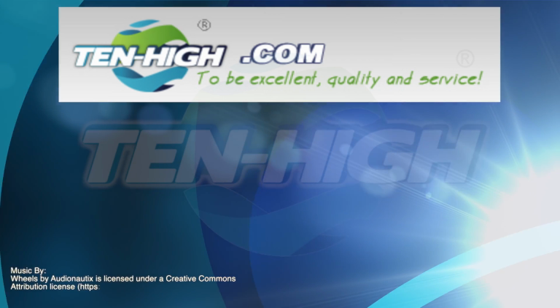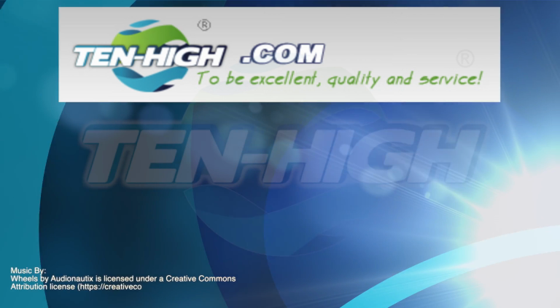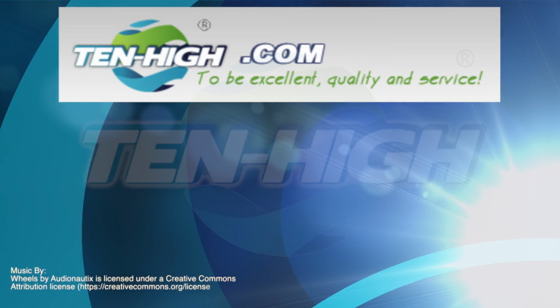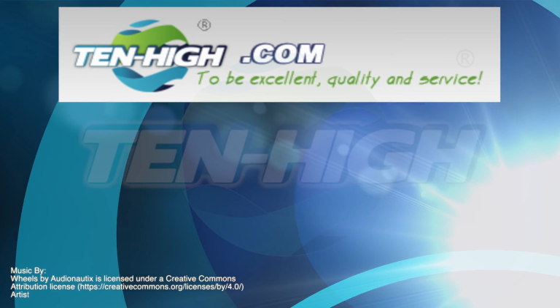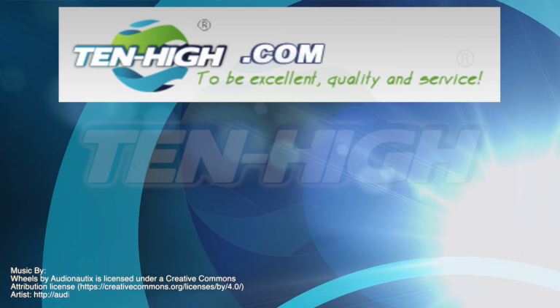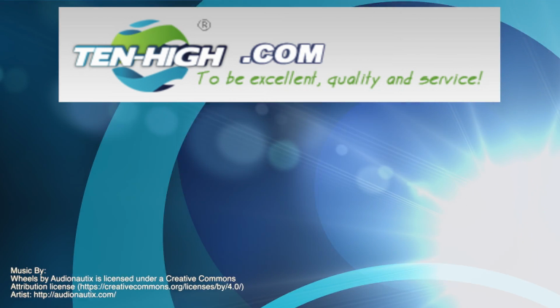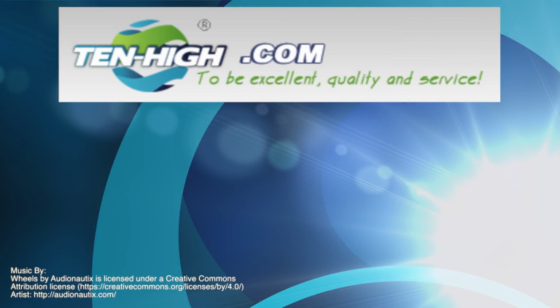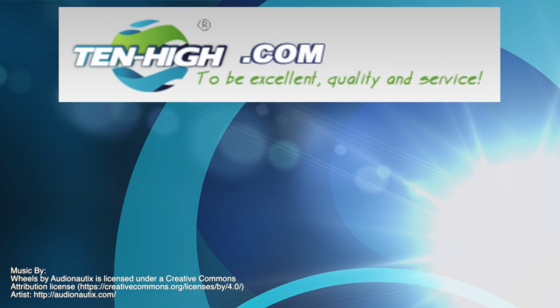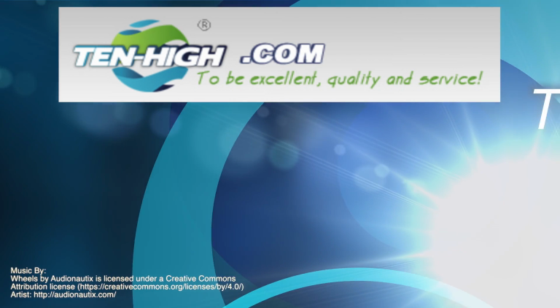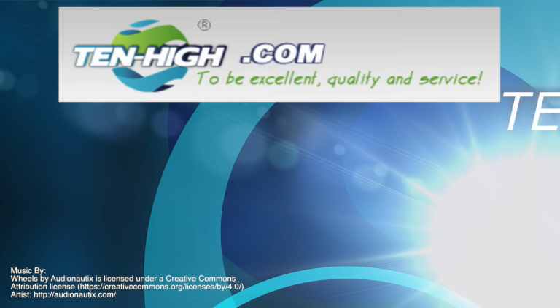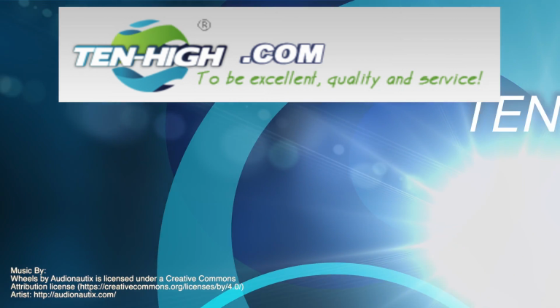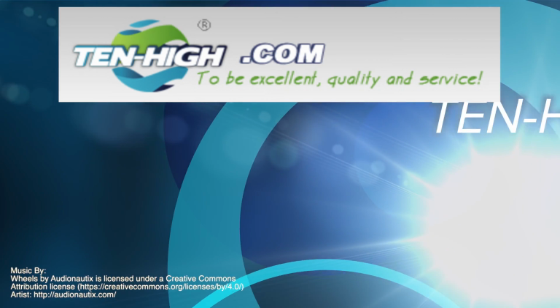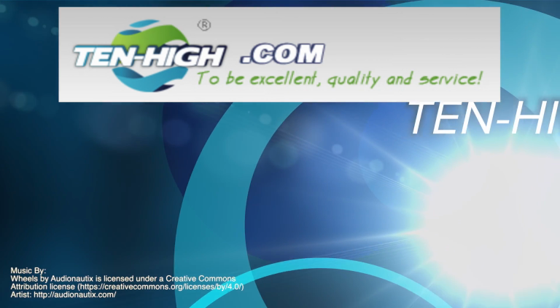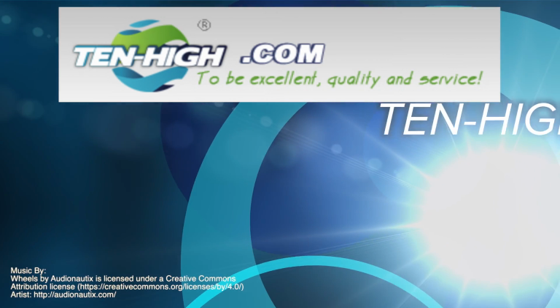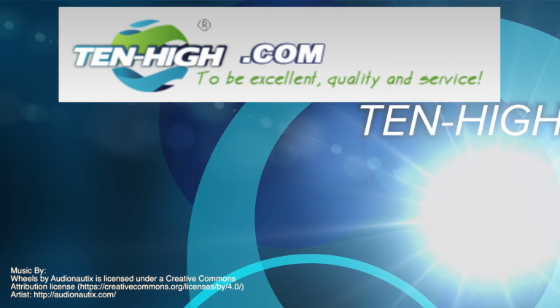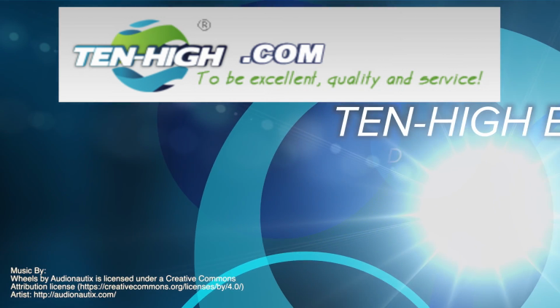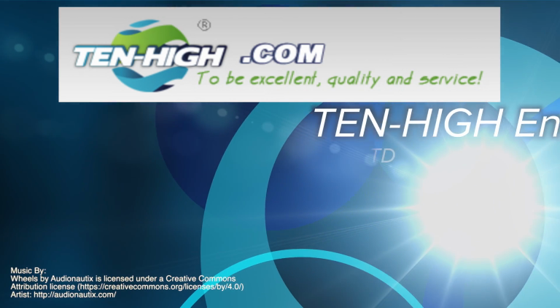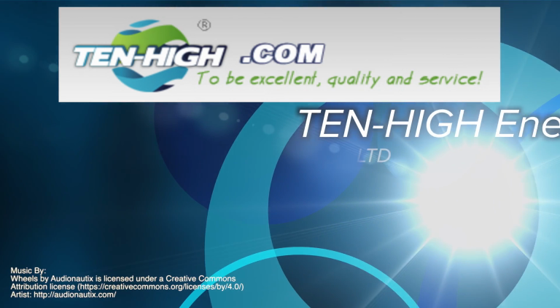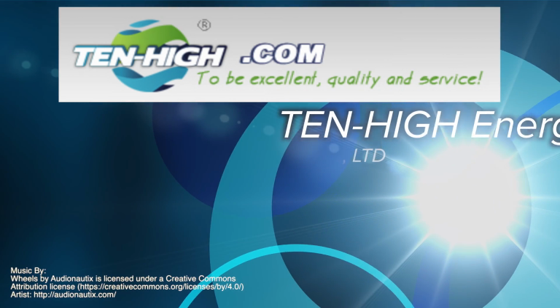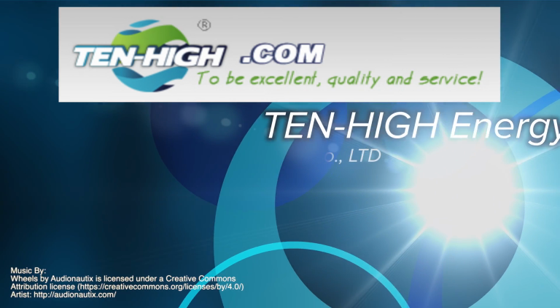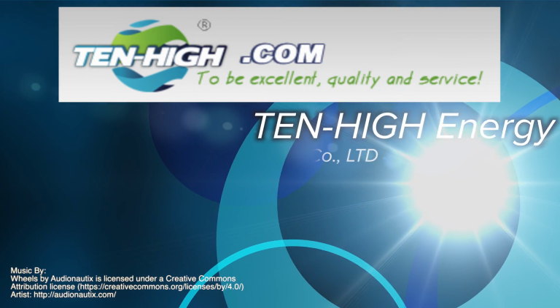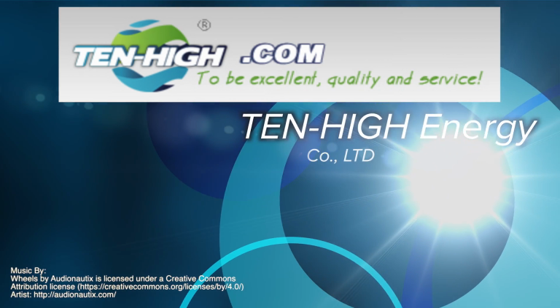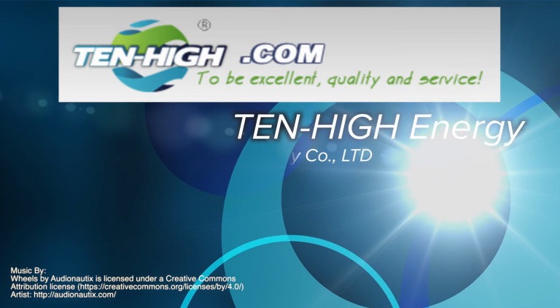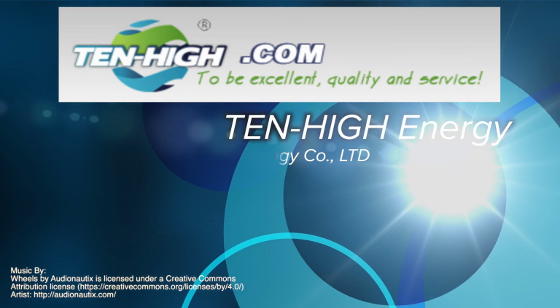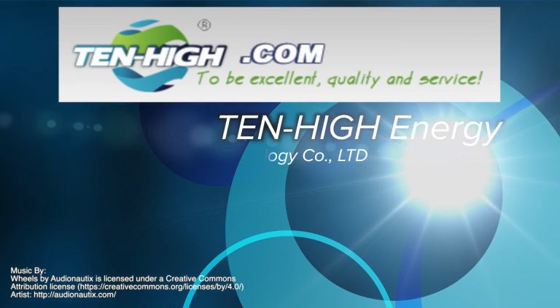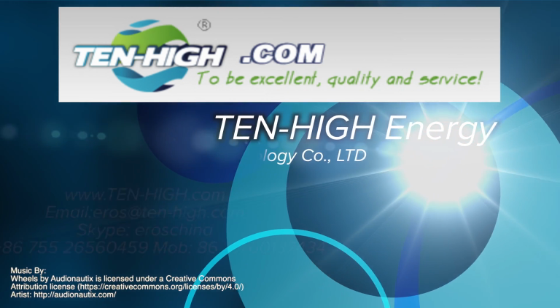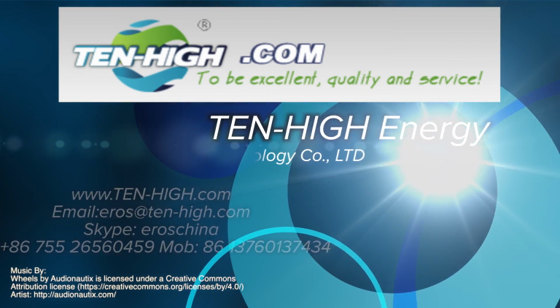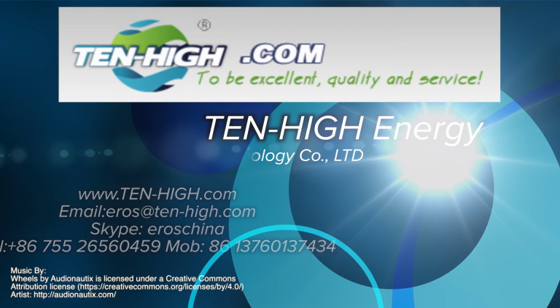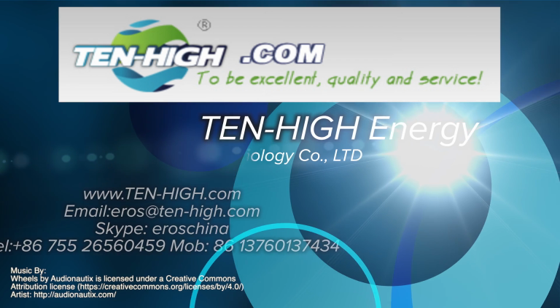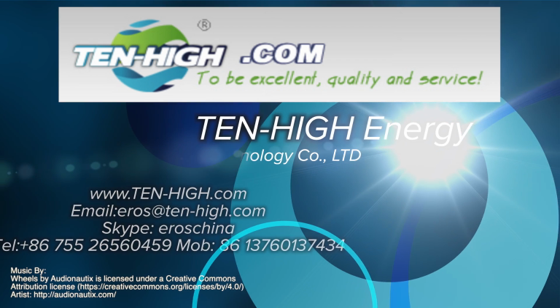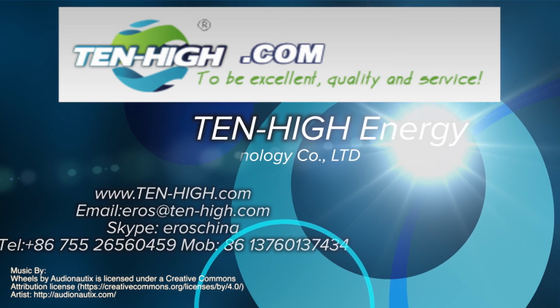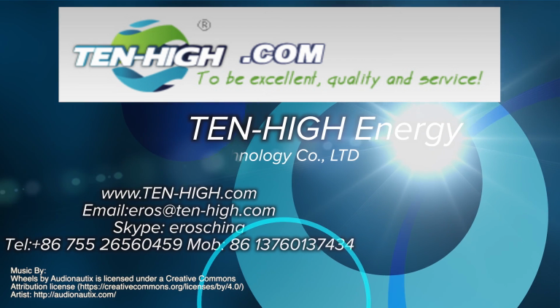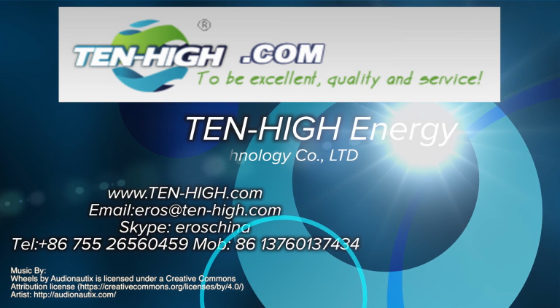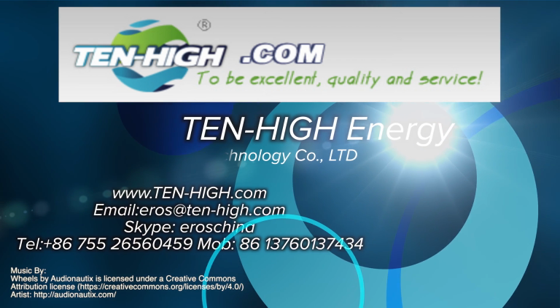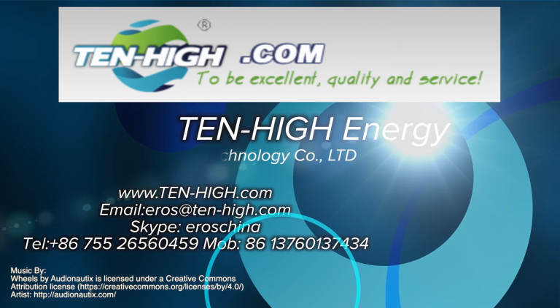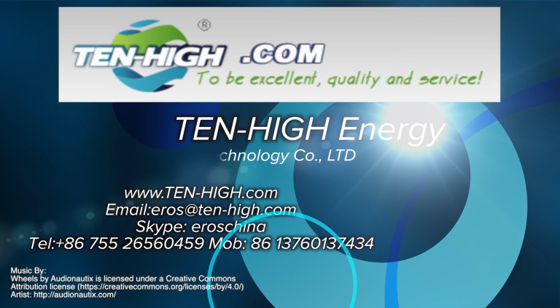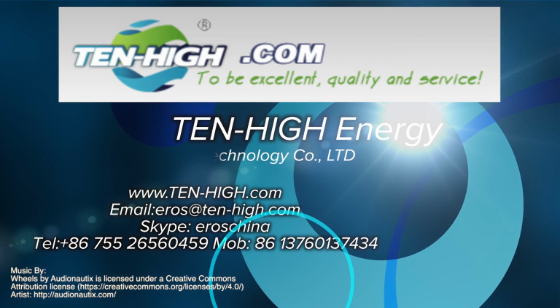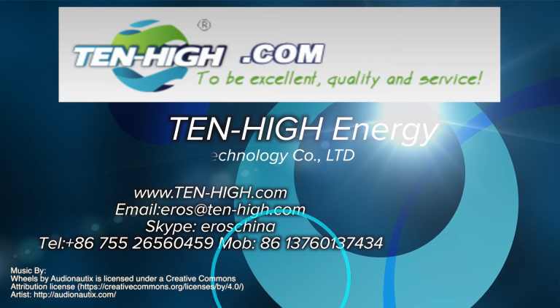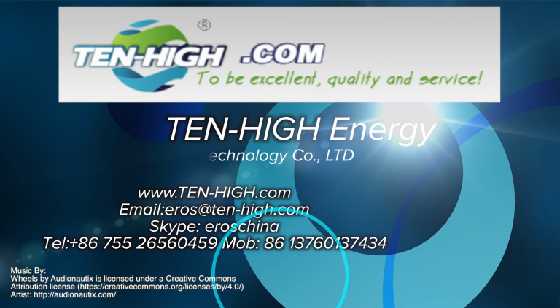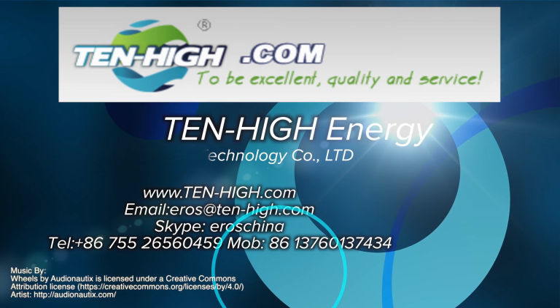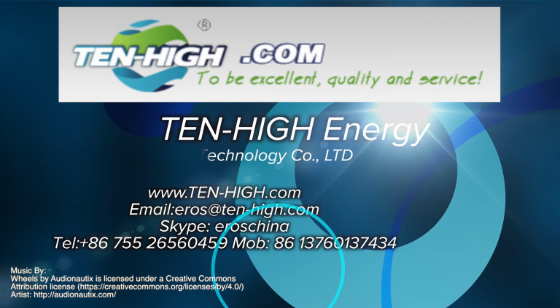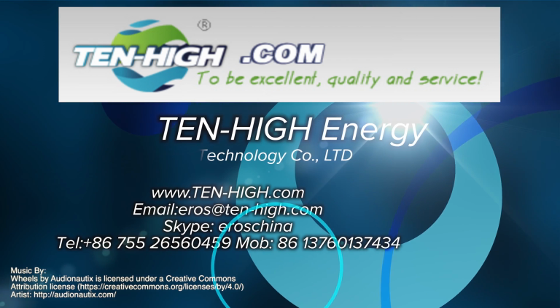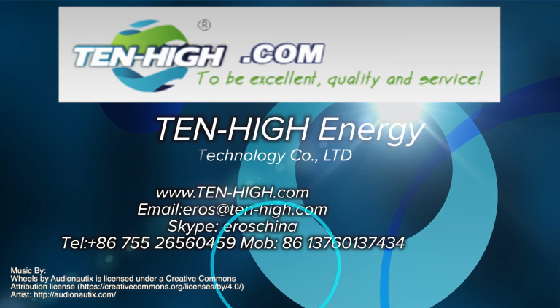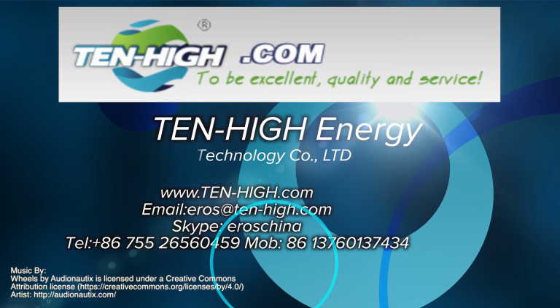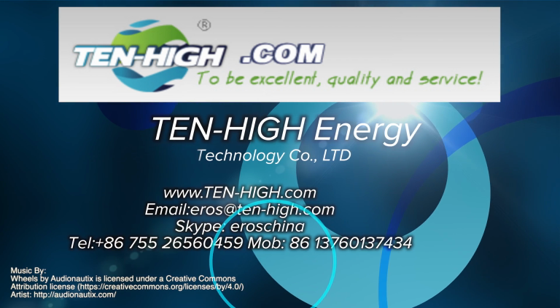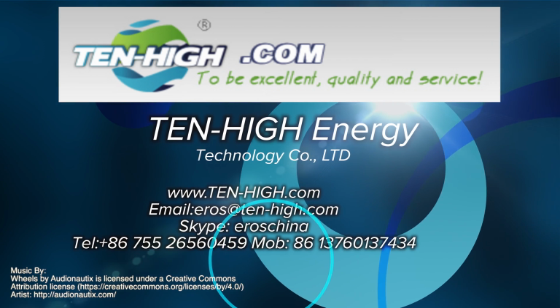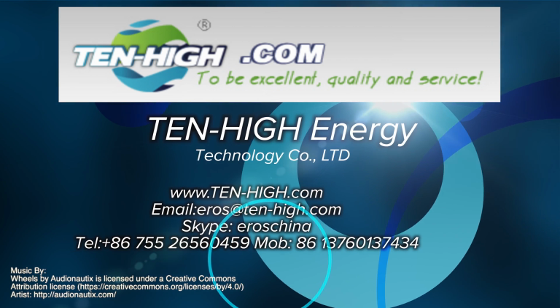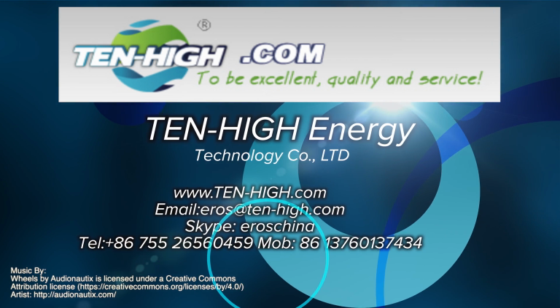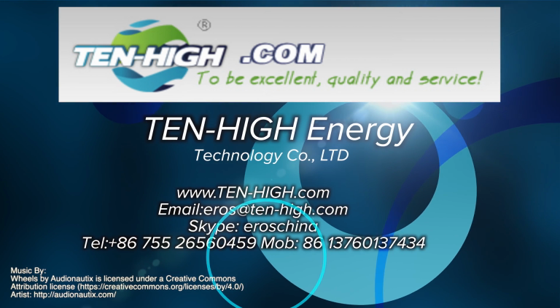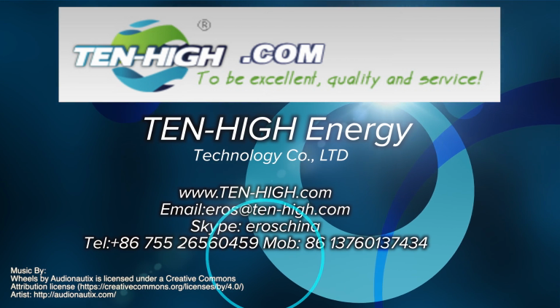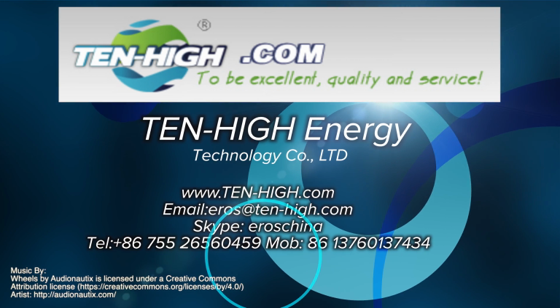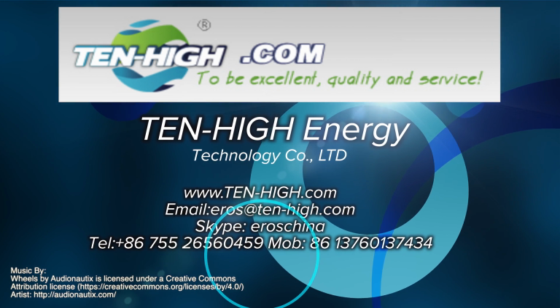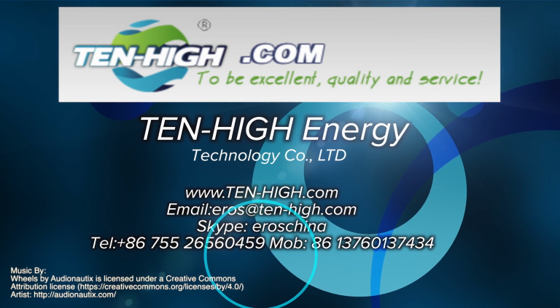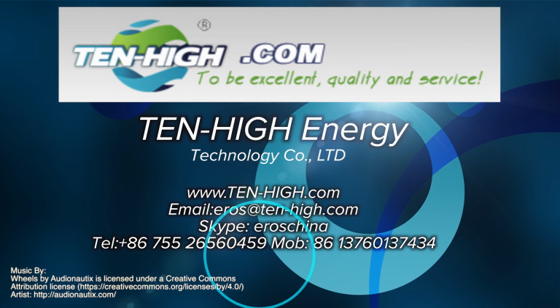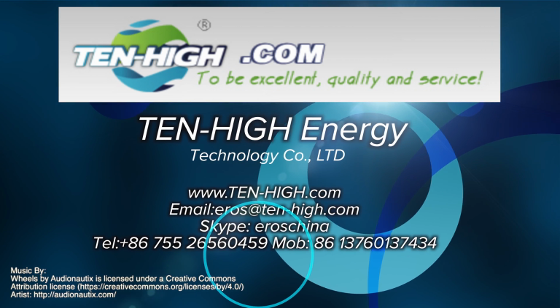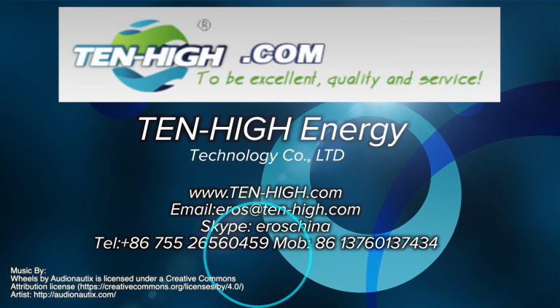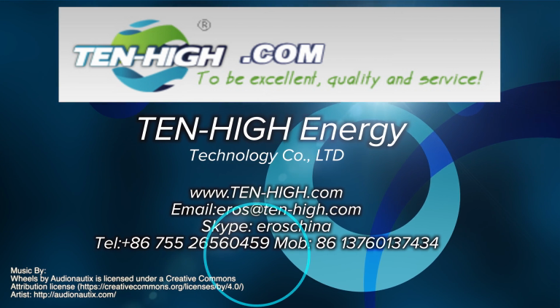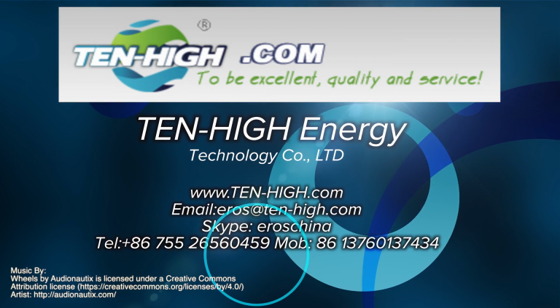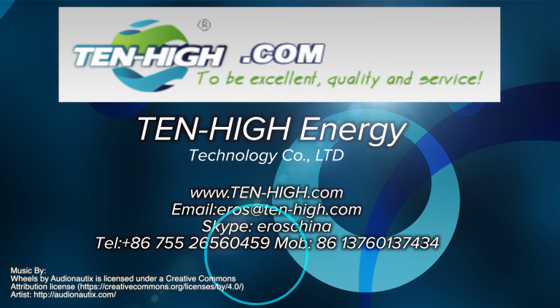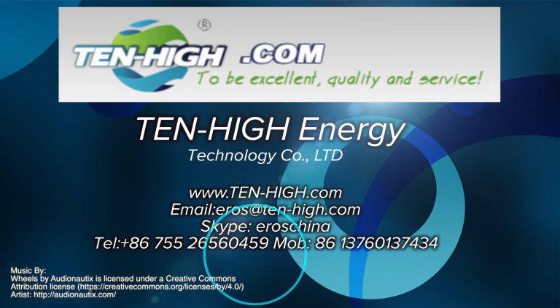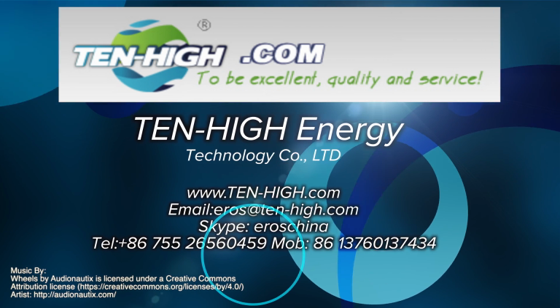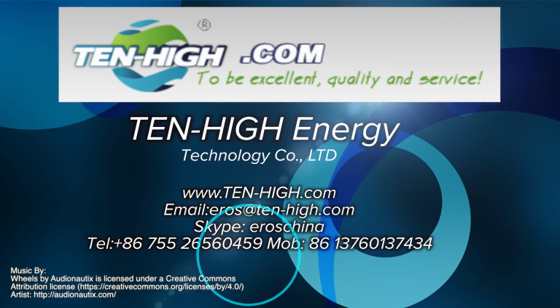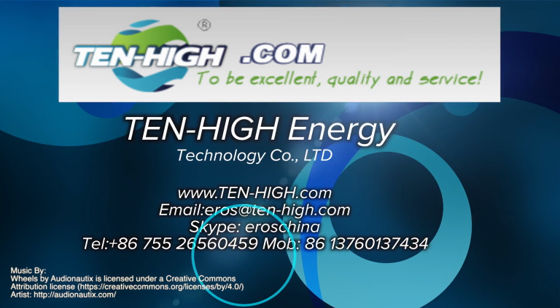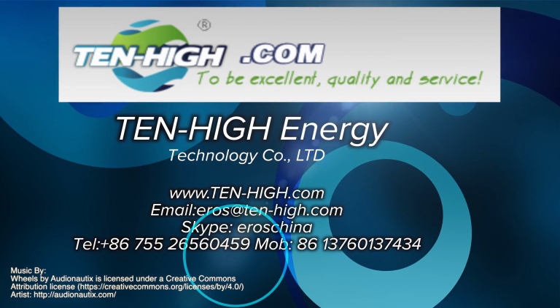I hope this video was informative in teaching you how to set up and use your TenHi CO2 laser. Thanks for watching.